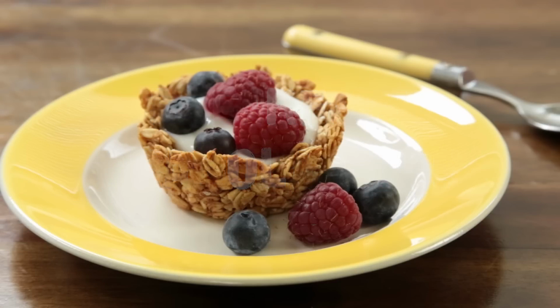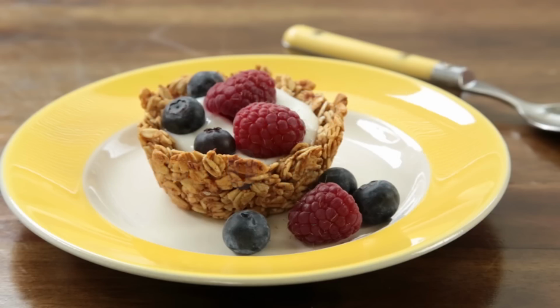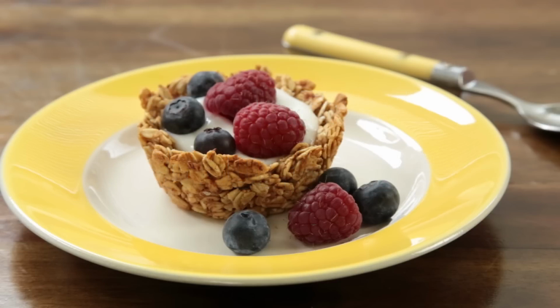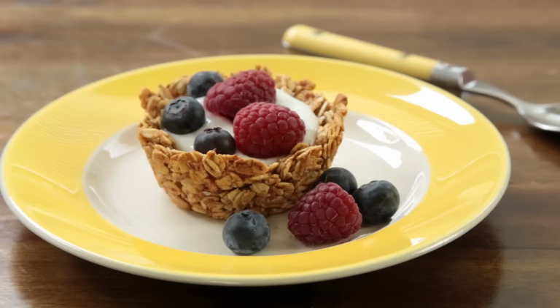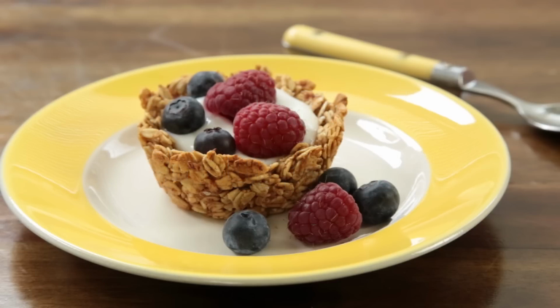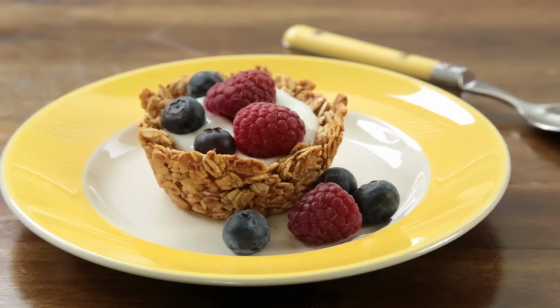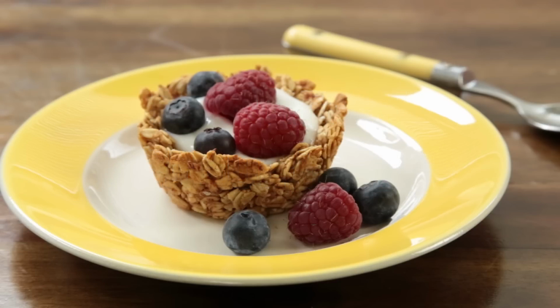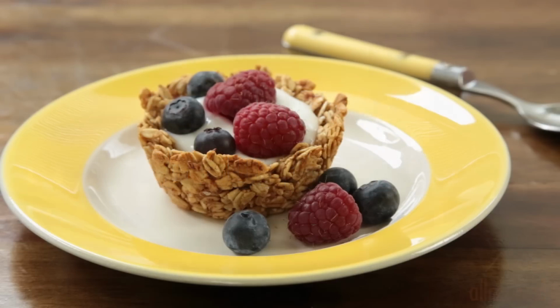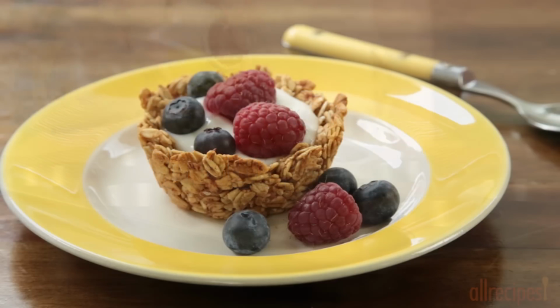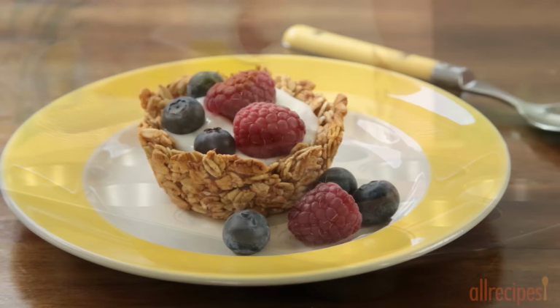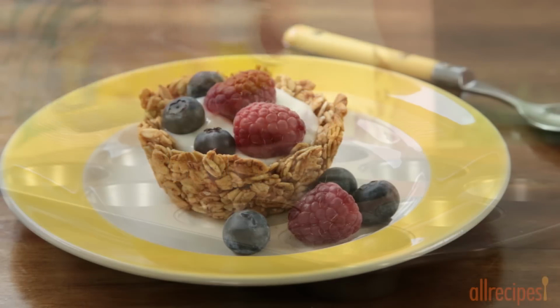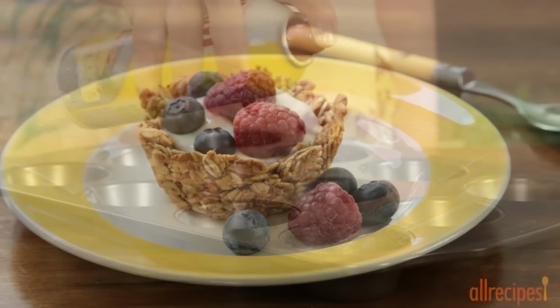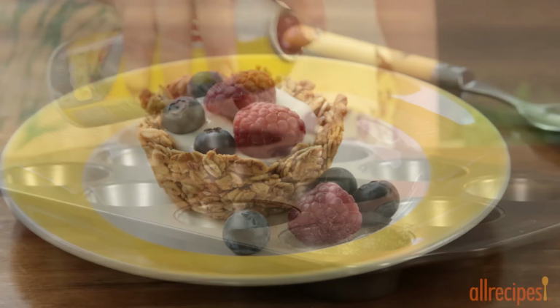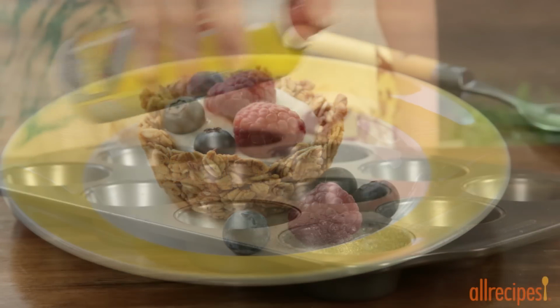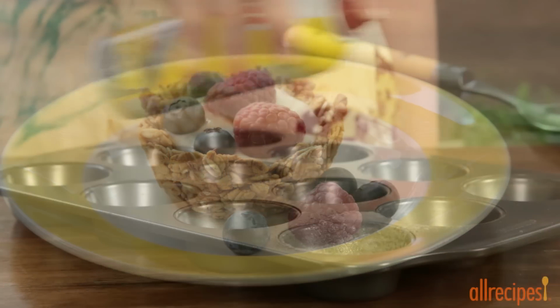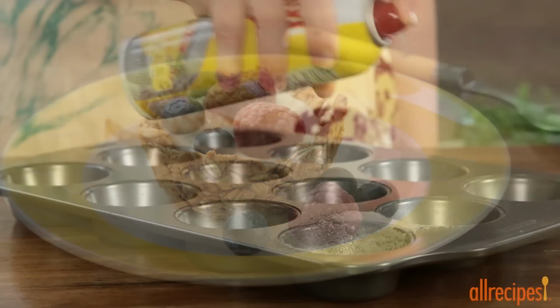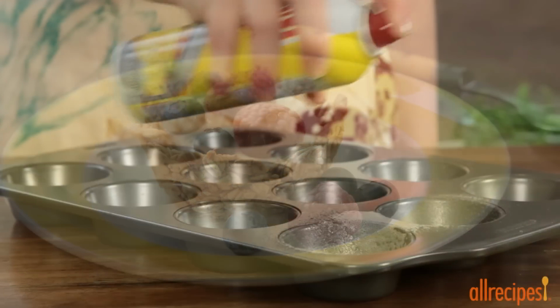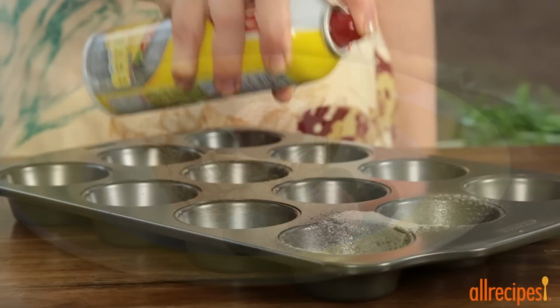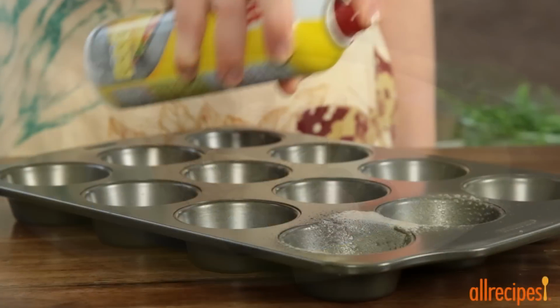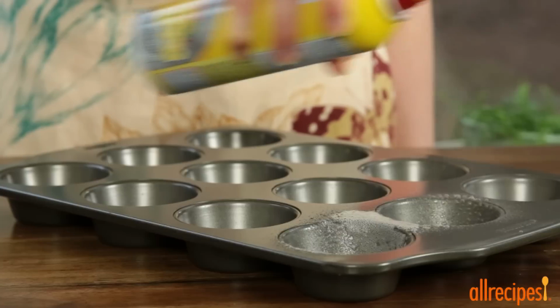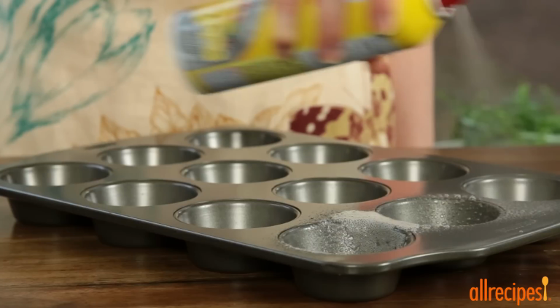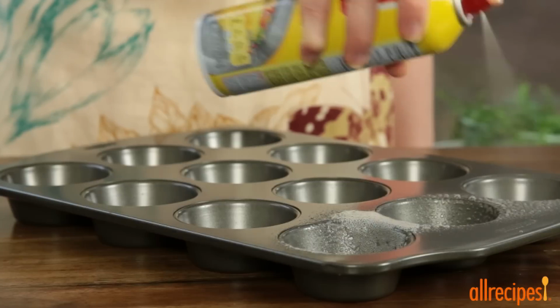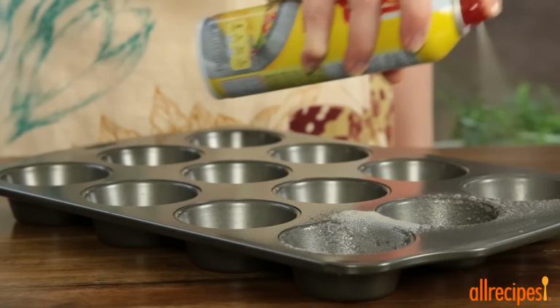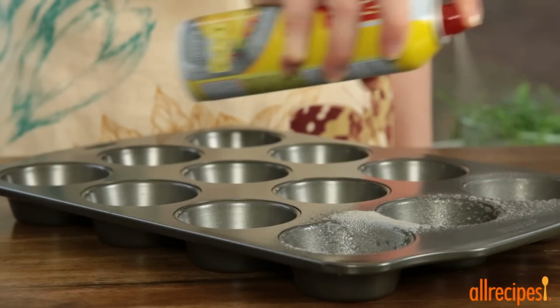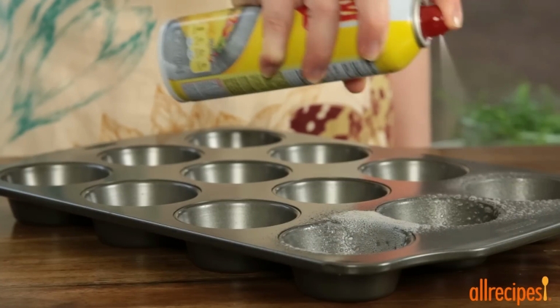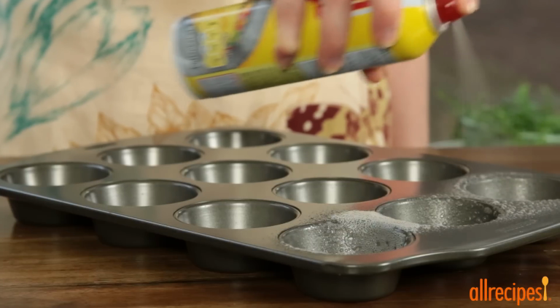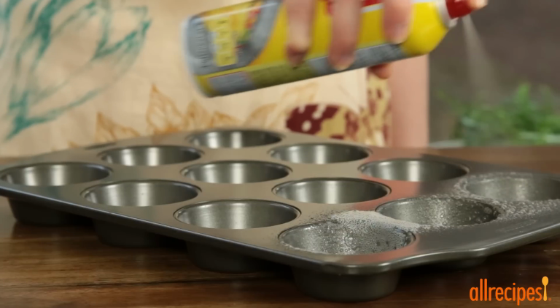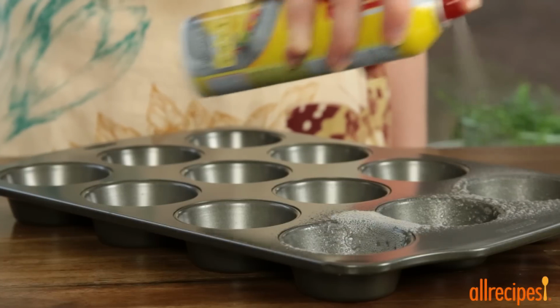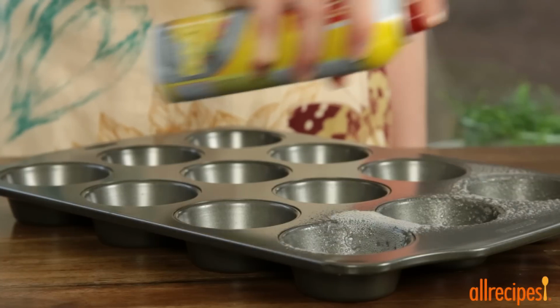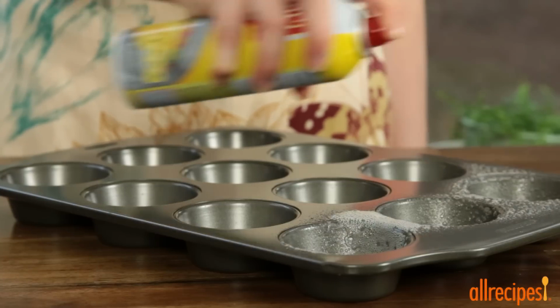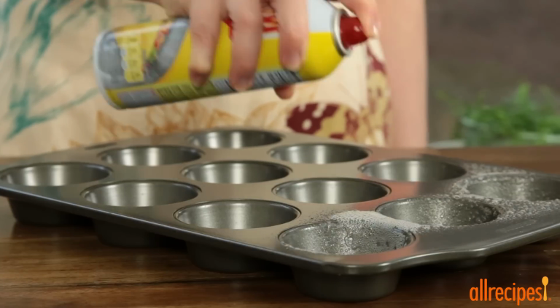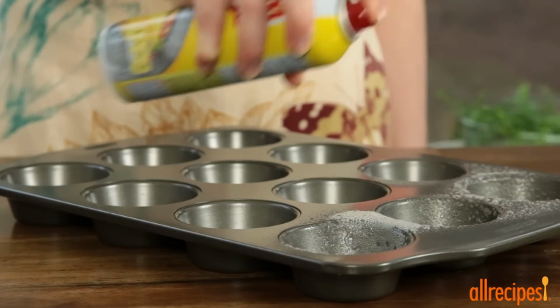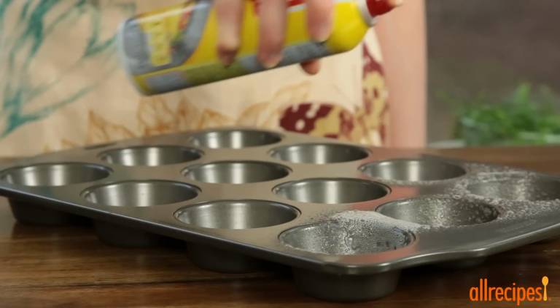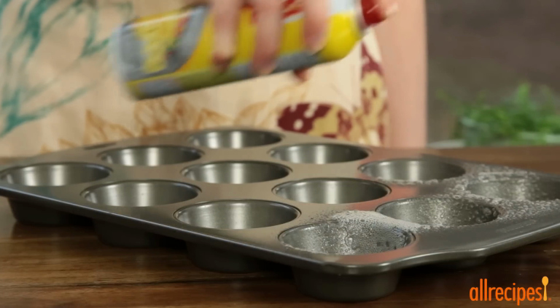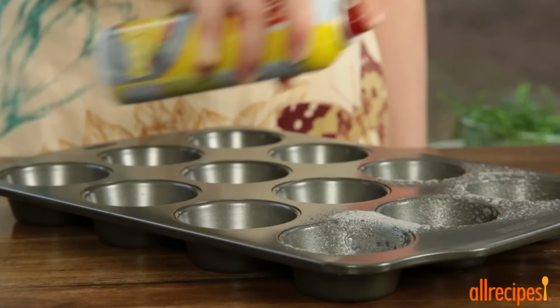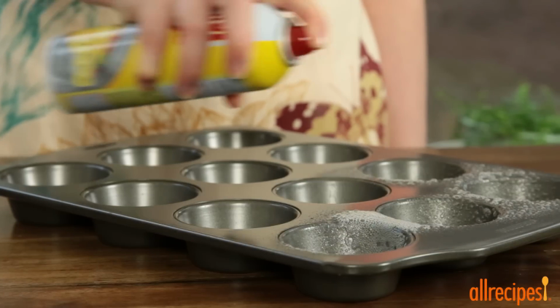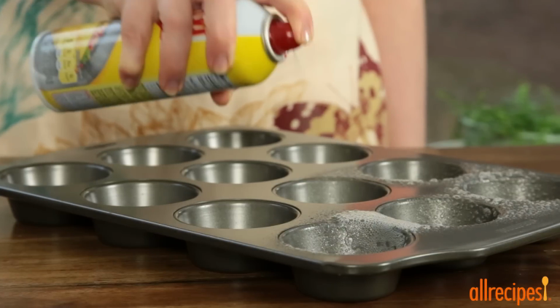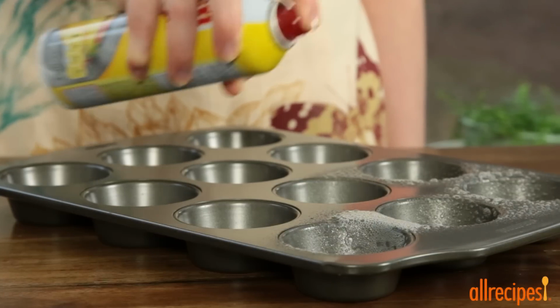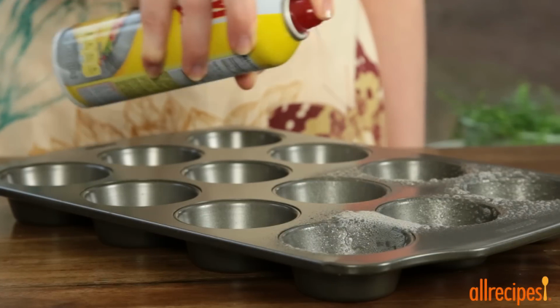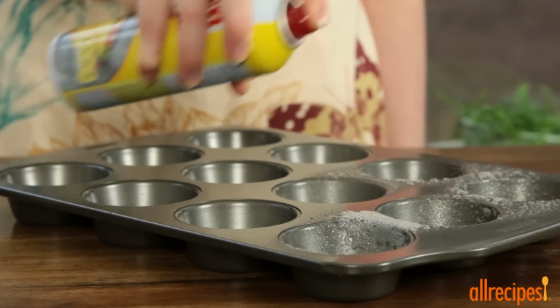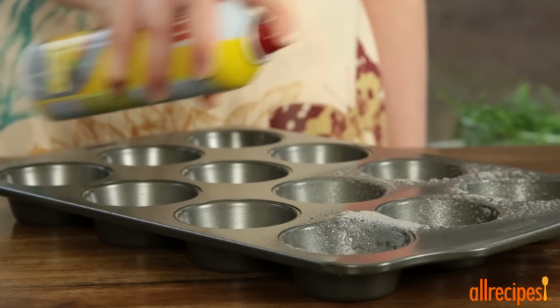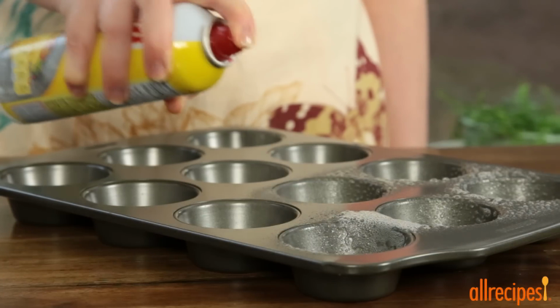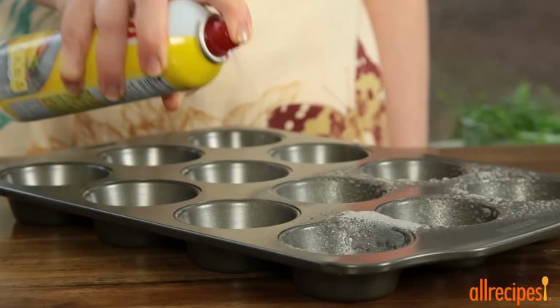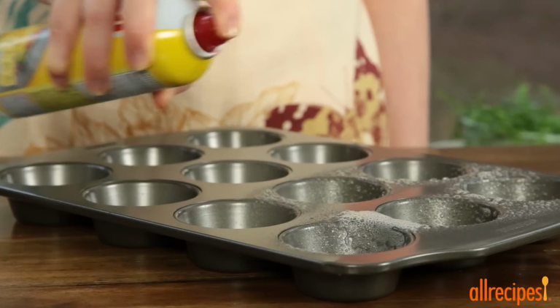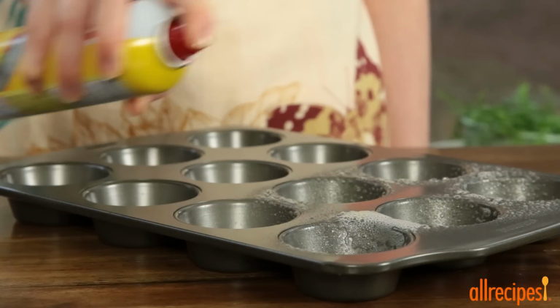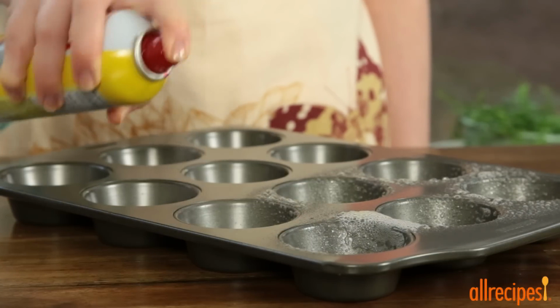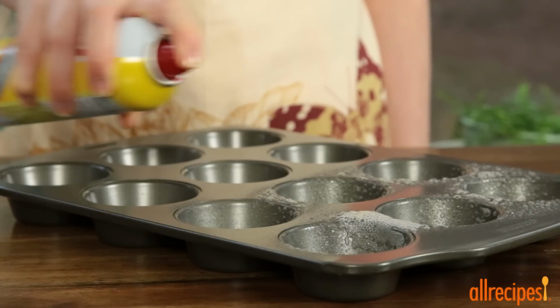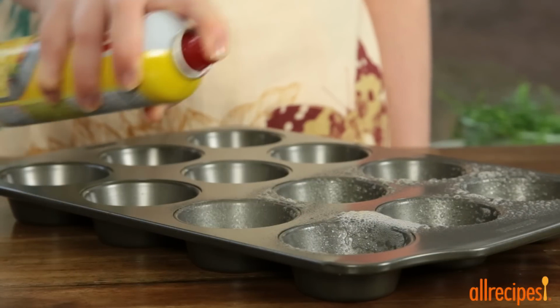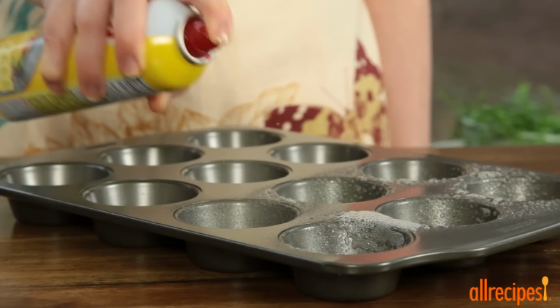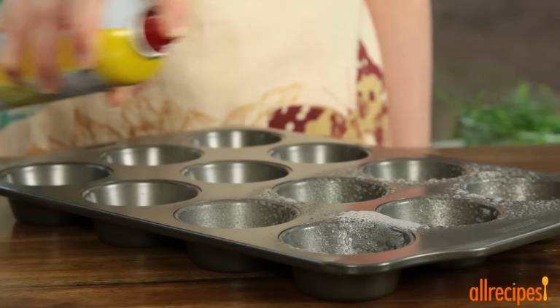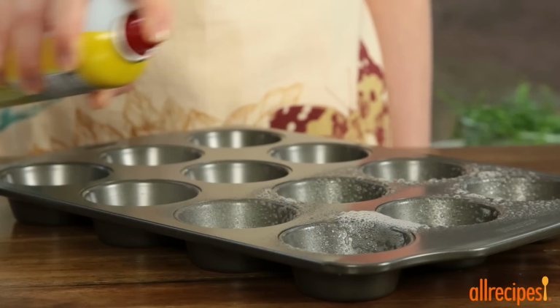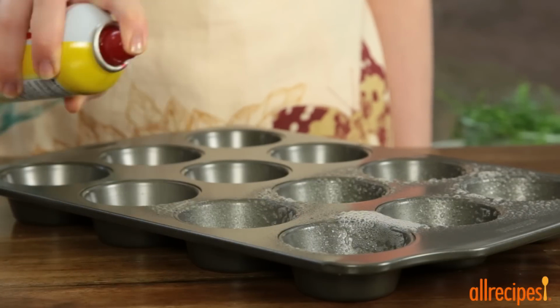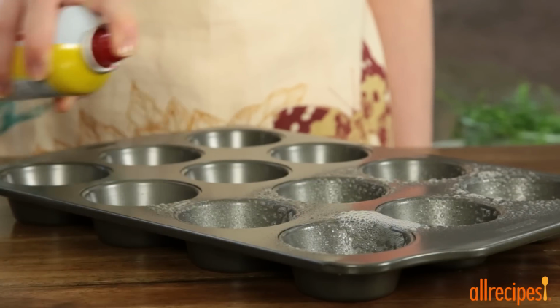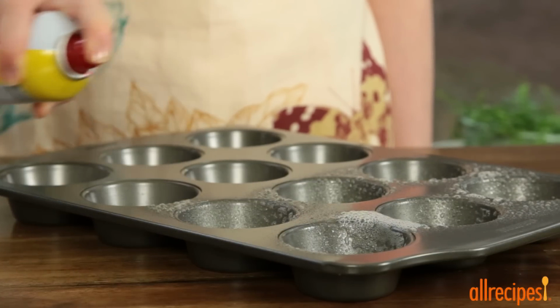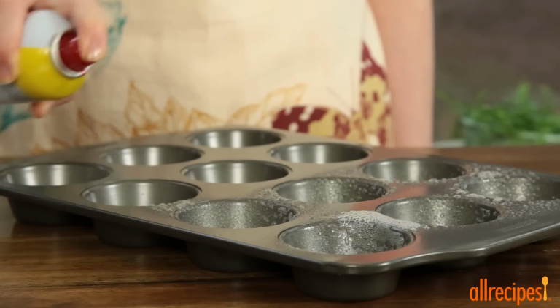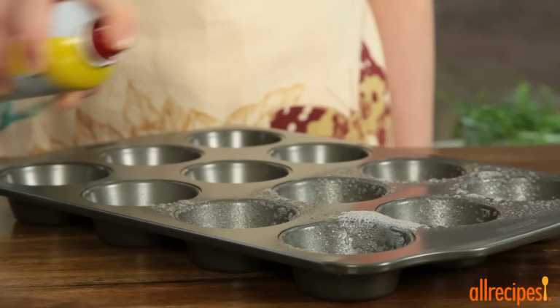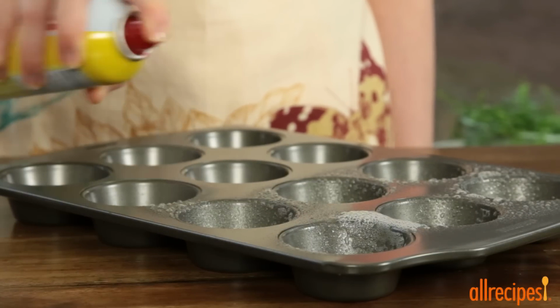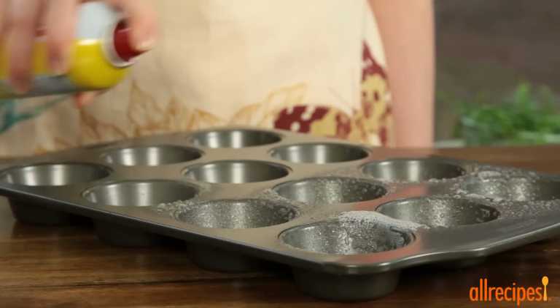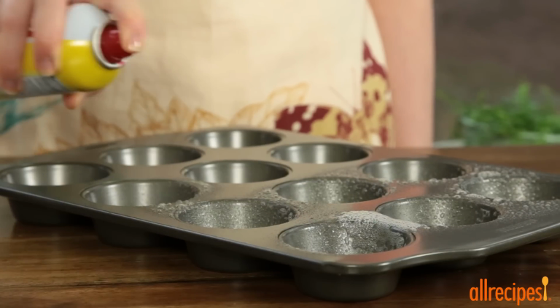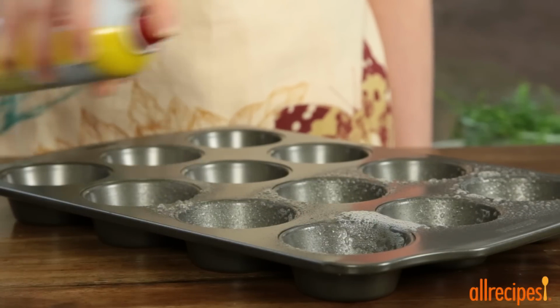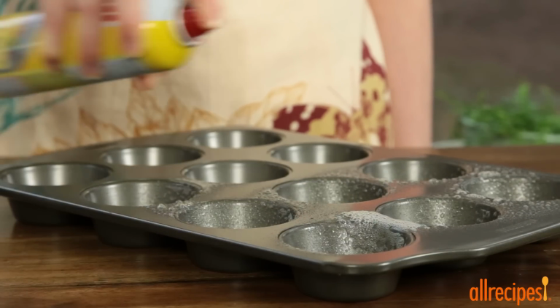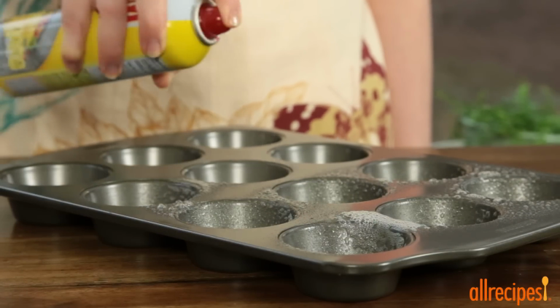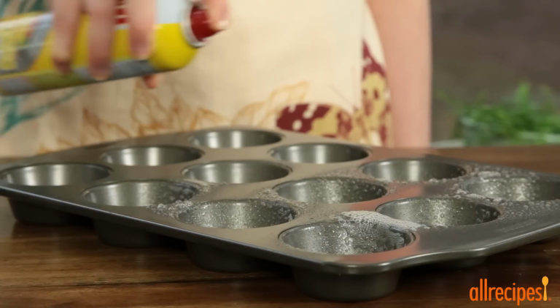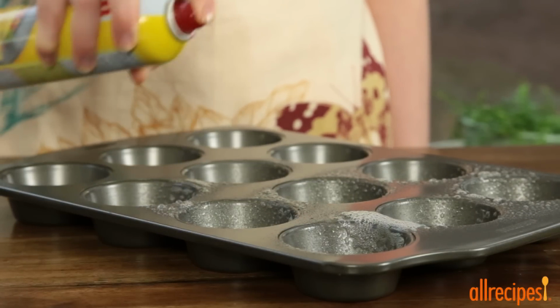We'll start by greasing a 12-cup muffin pan with non-stick cooking spray. We'll be using only eight of the cups.